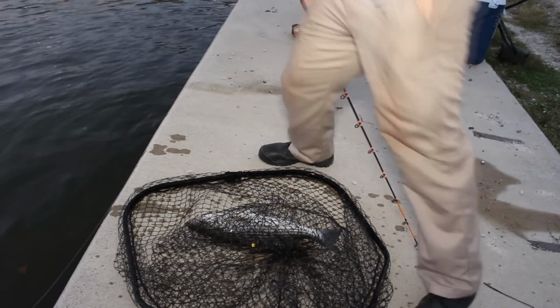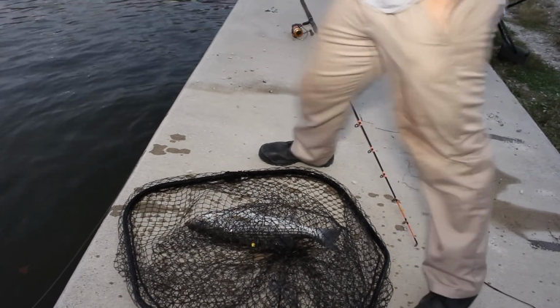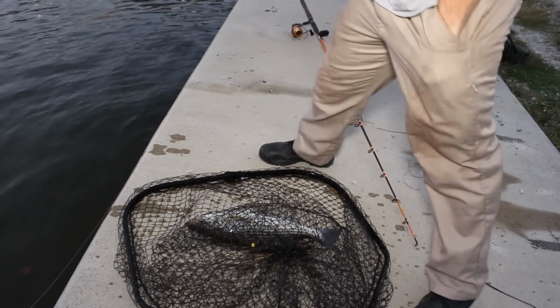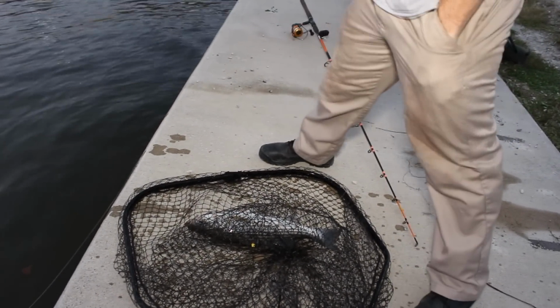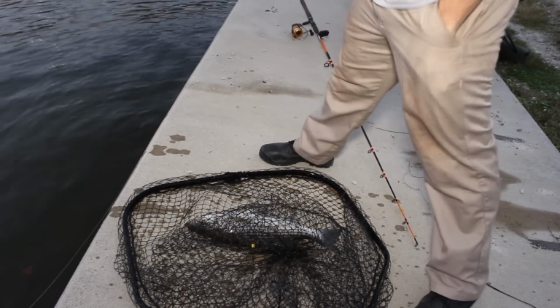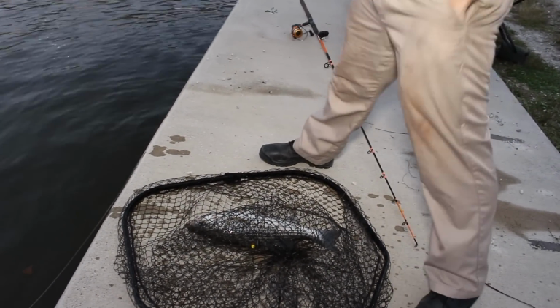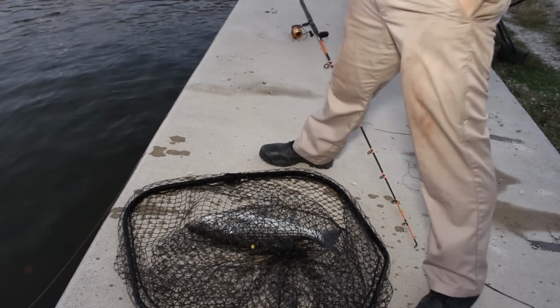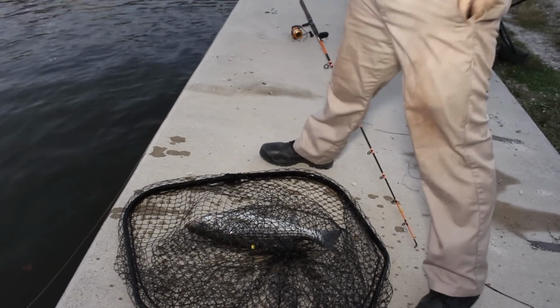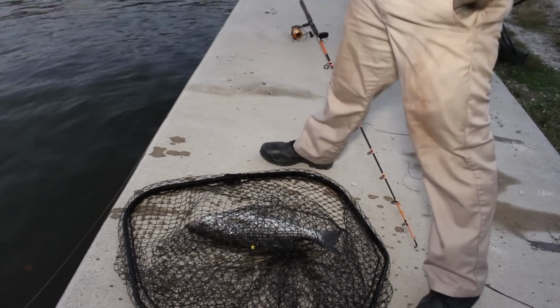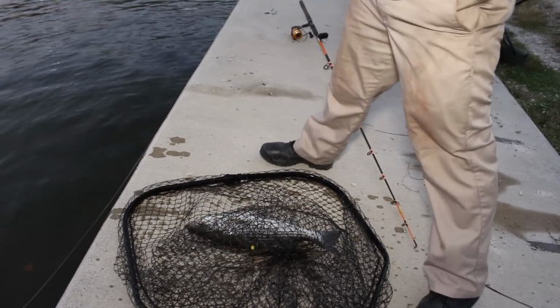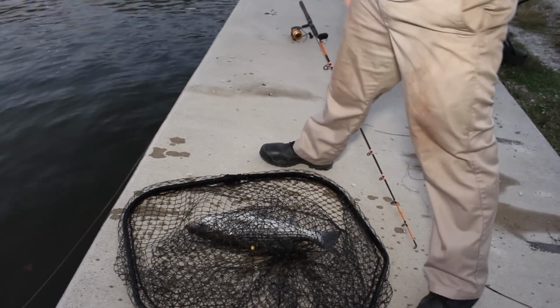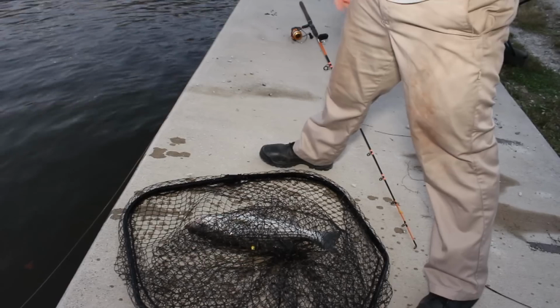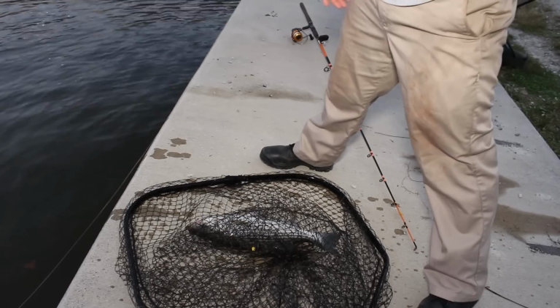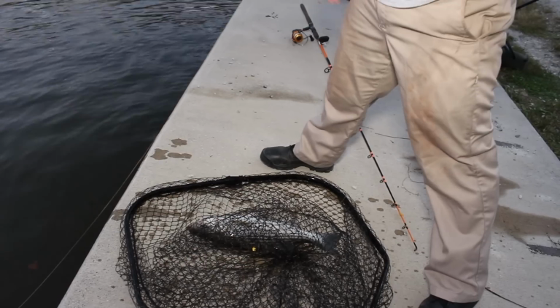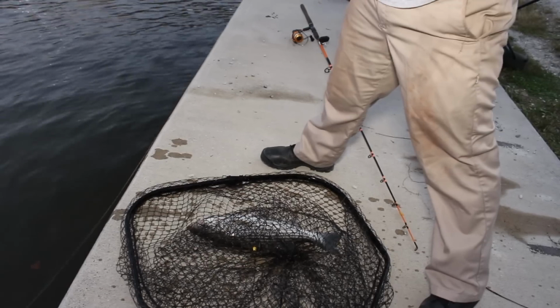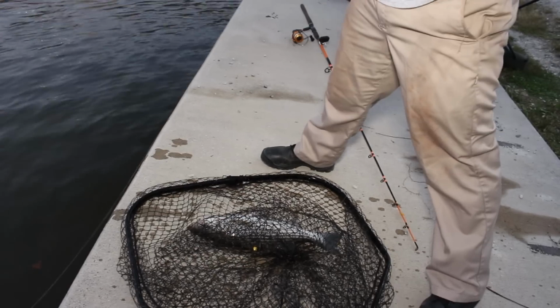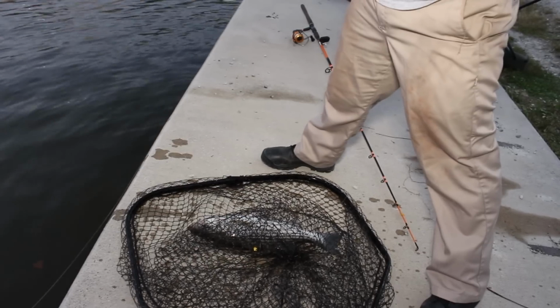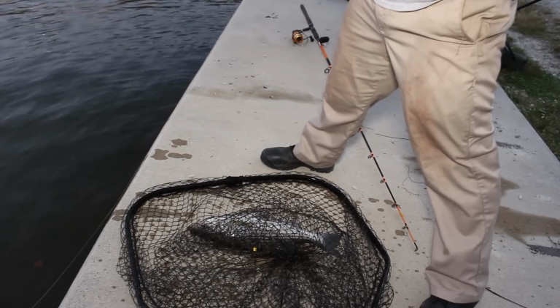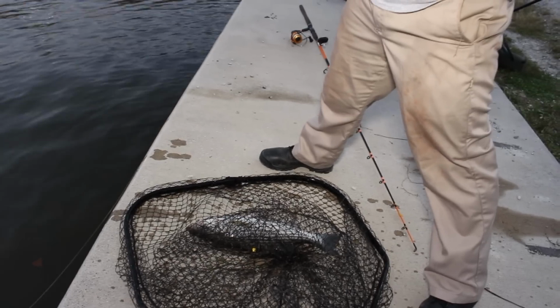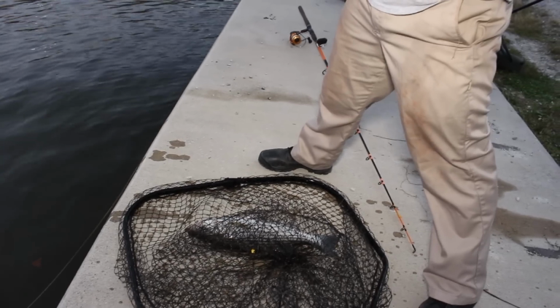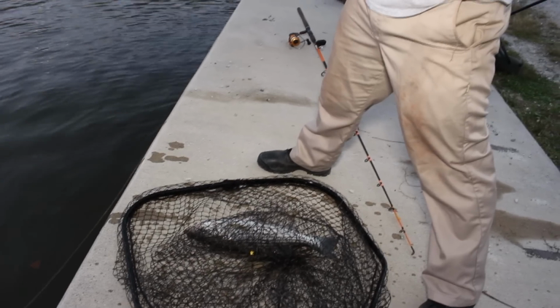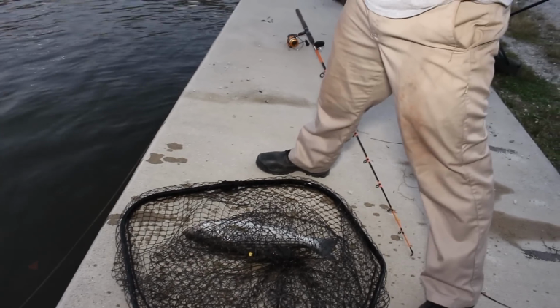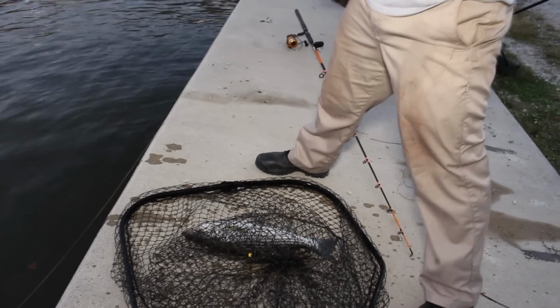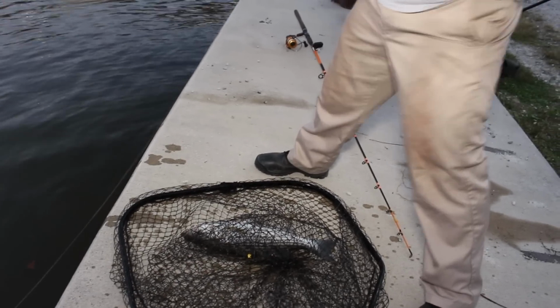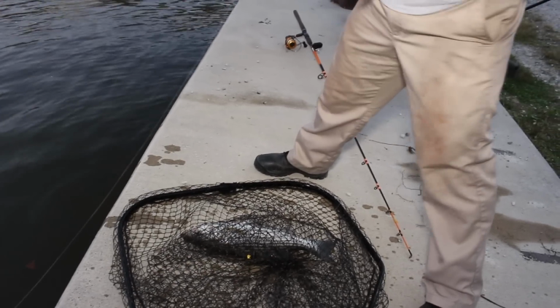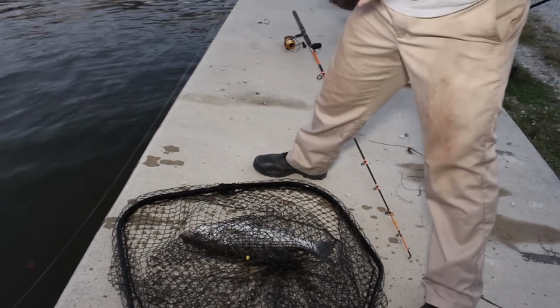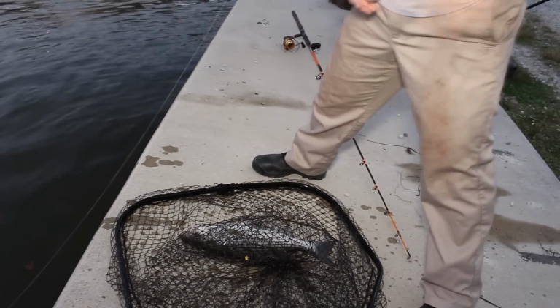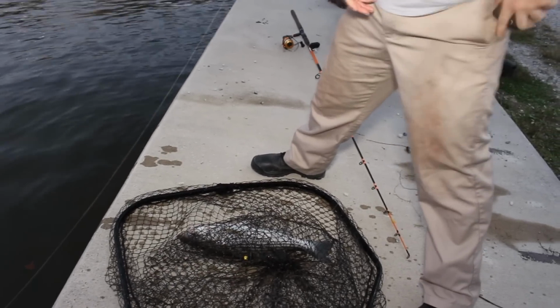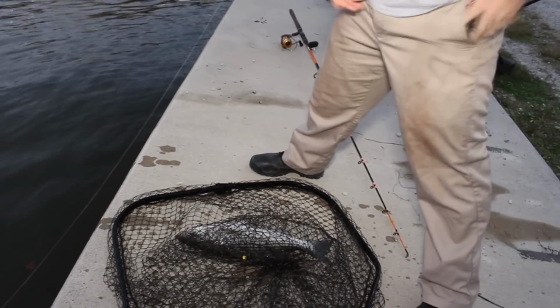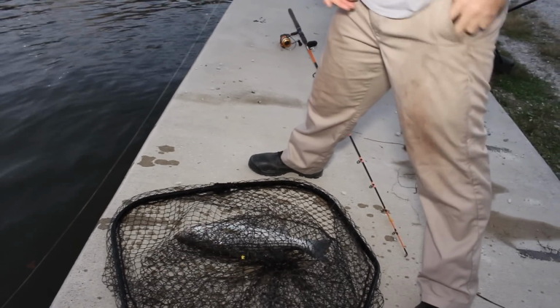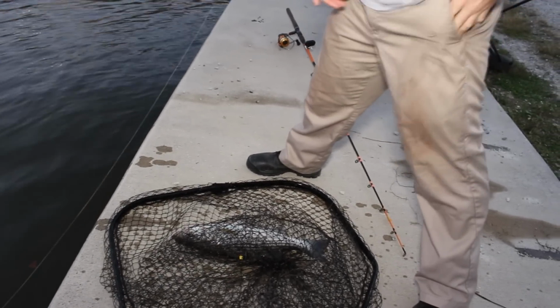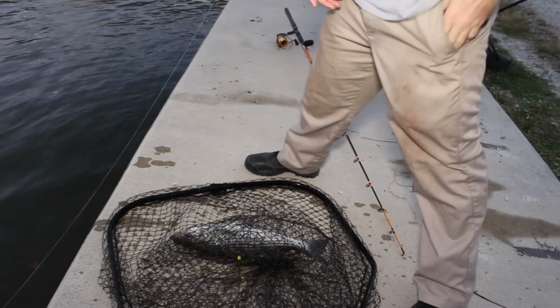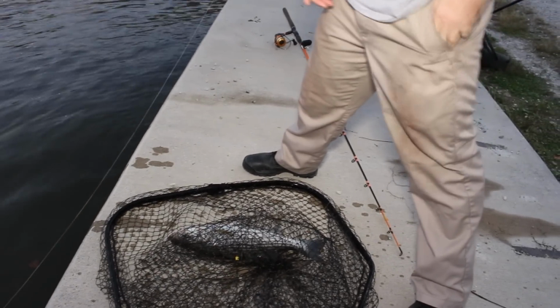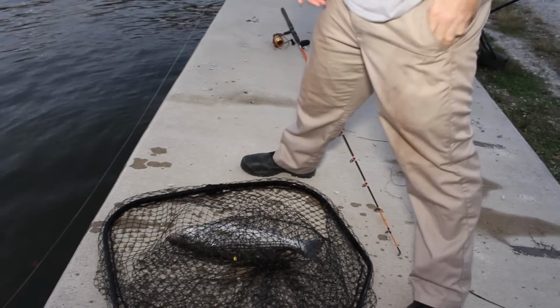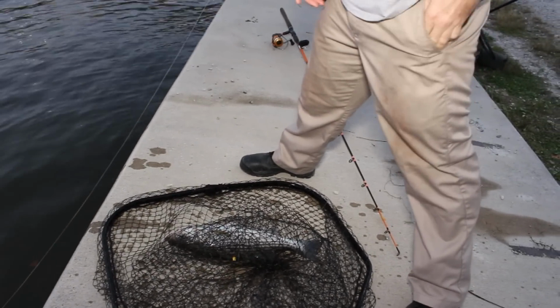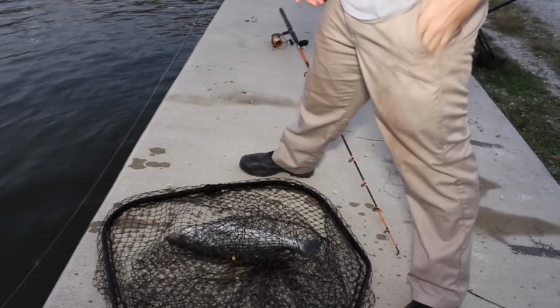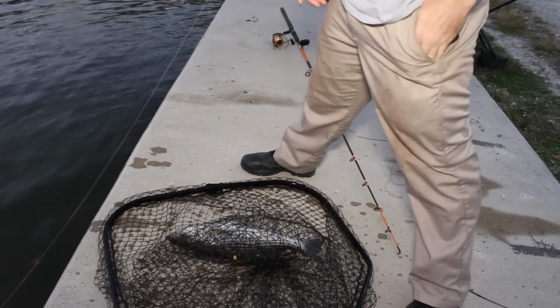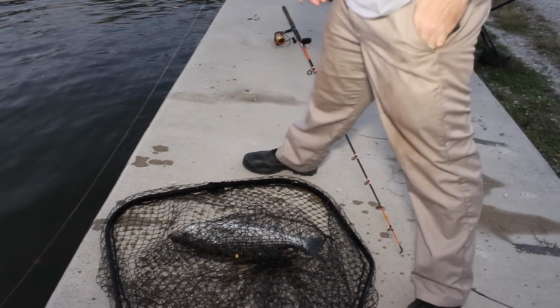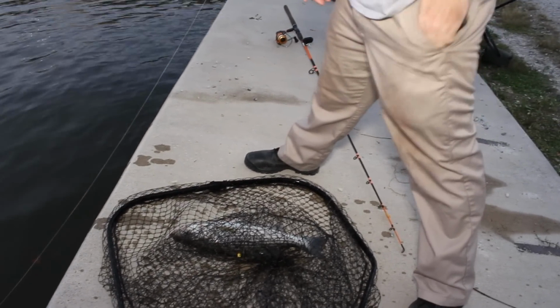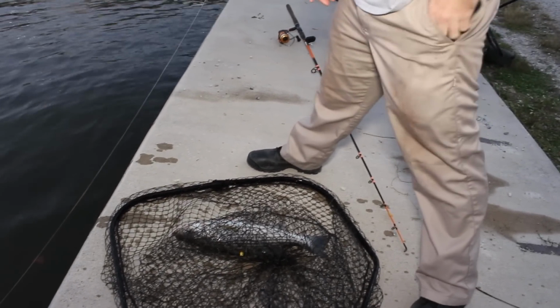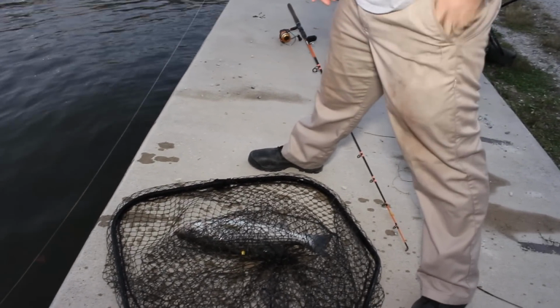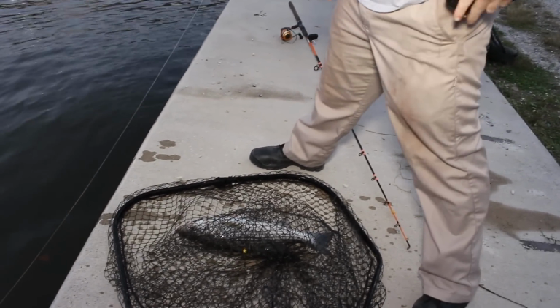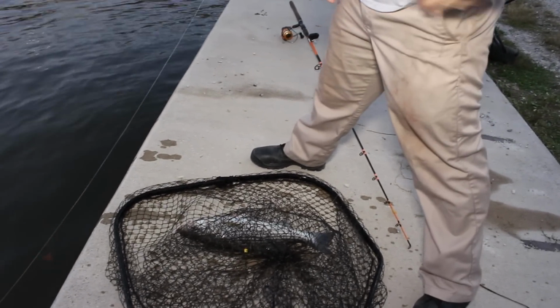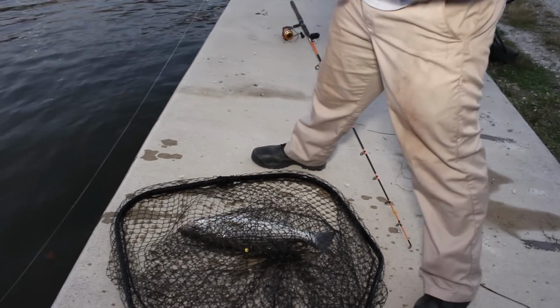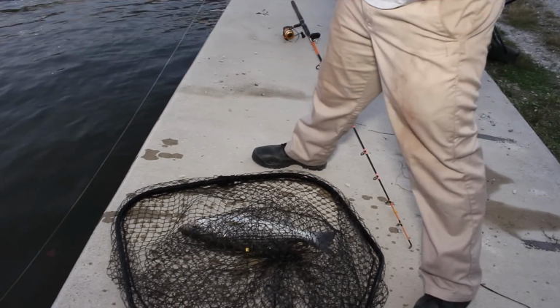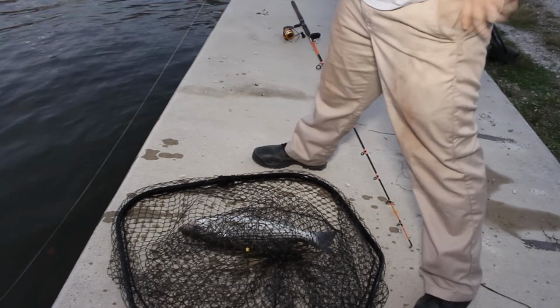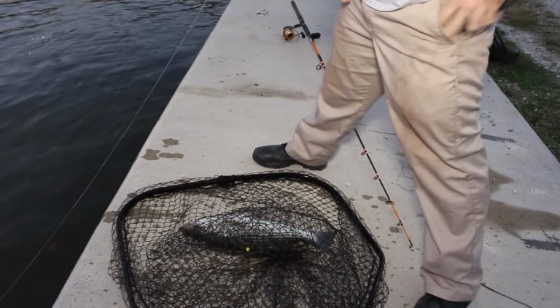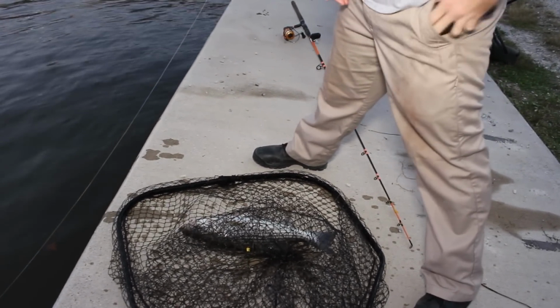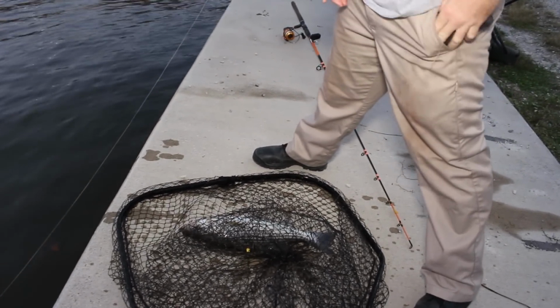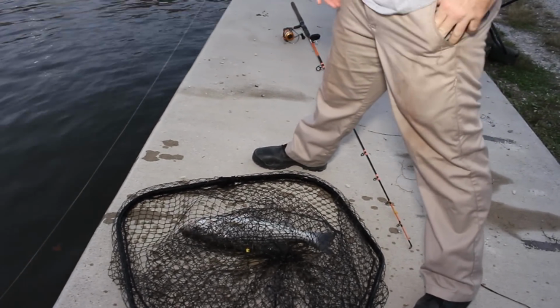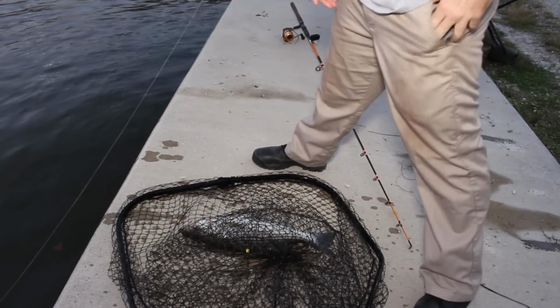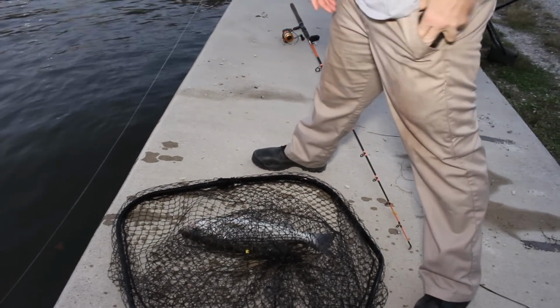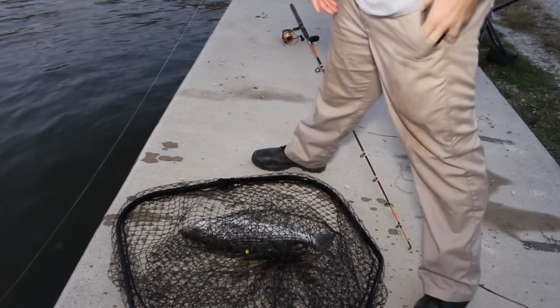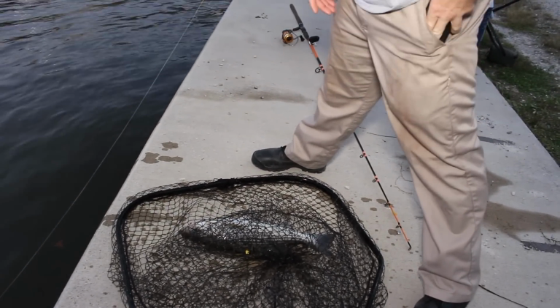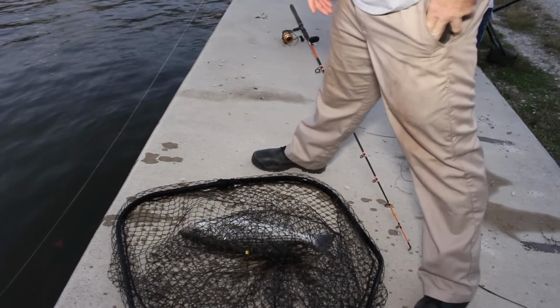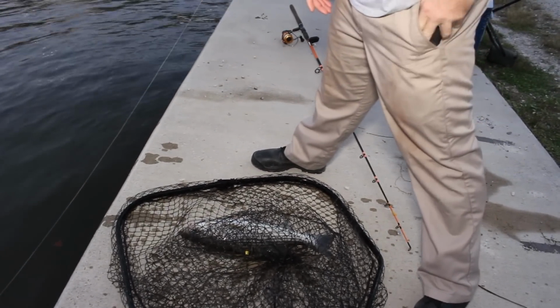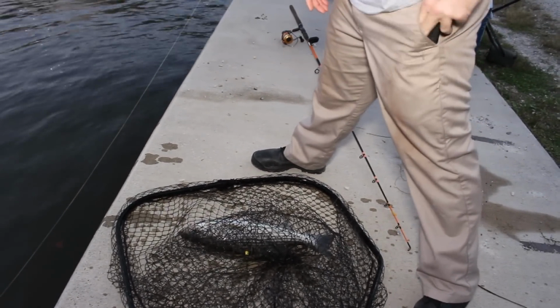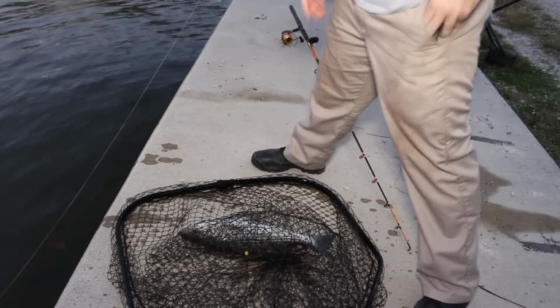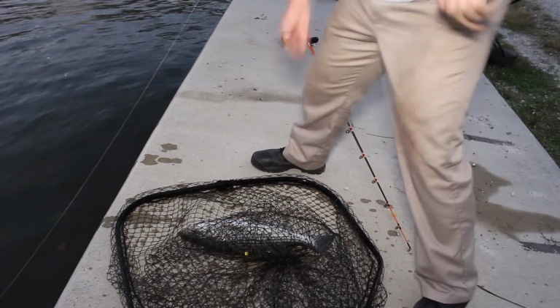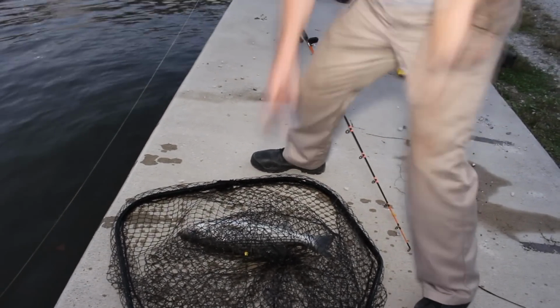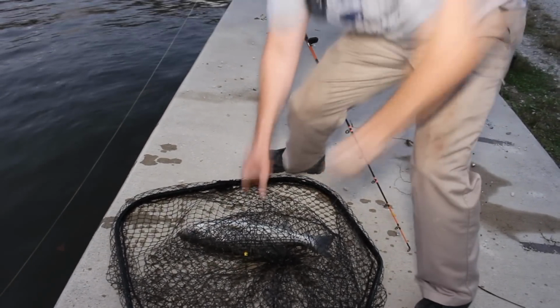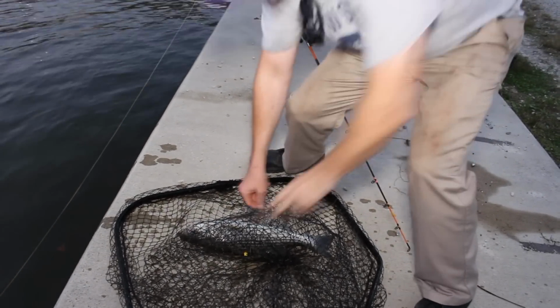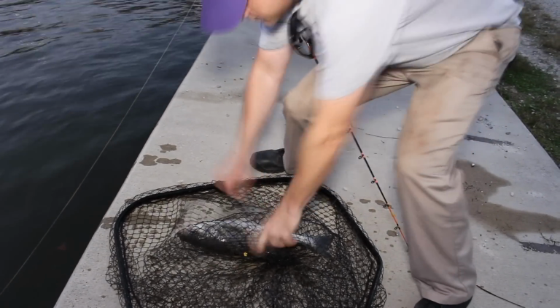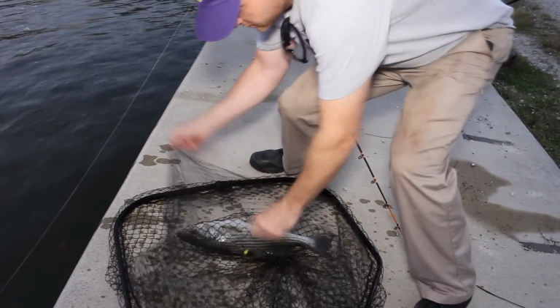Around here it's a little dodgy. They're a little bit more of a fragile fish than a catfish, so let's get them unhooked and out of here pretty quick.